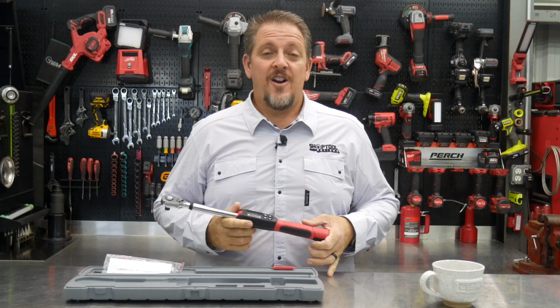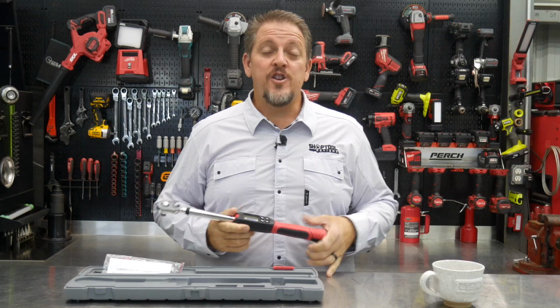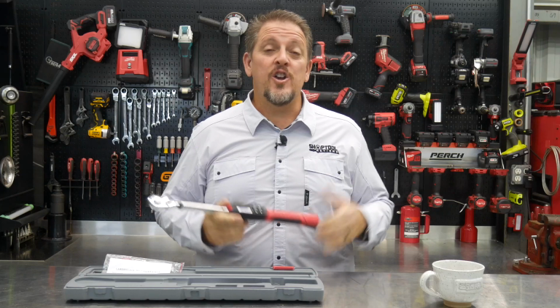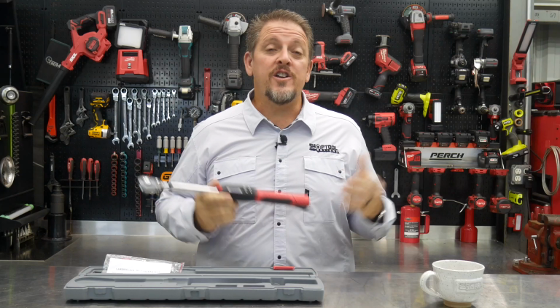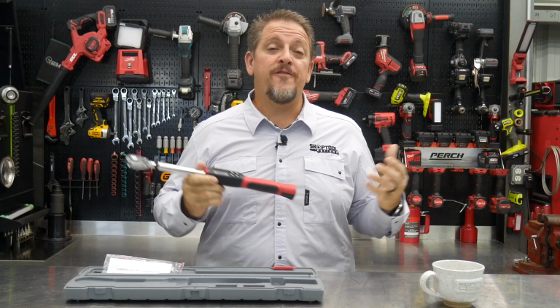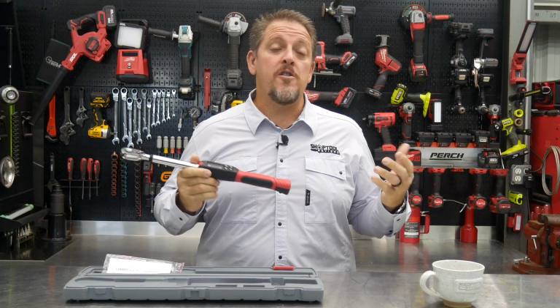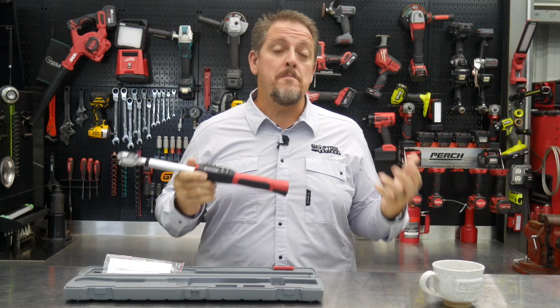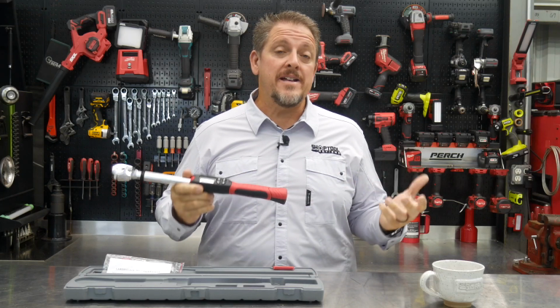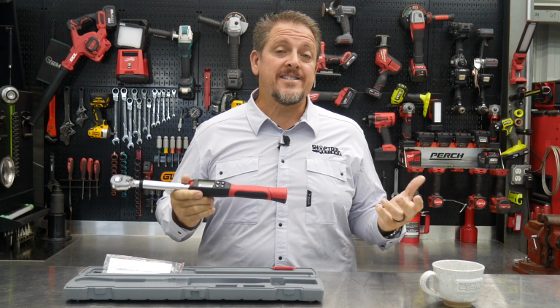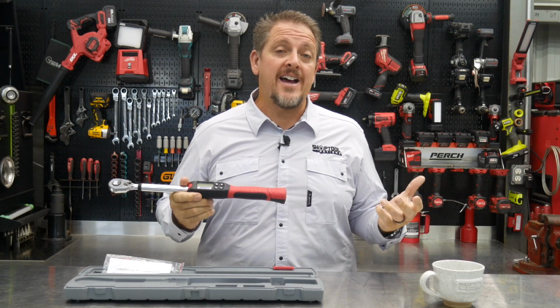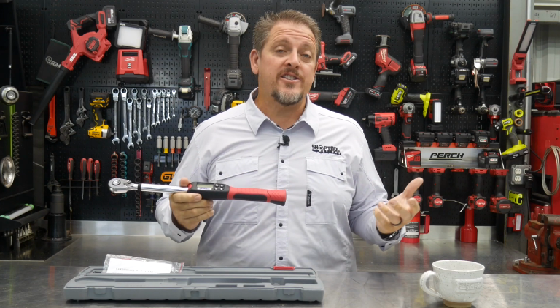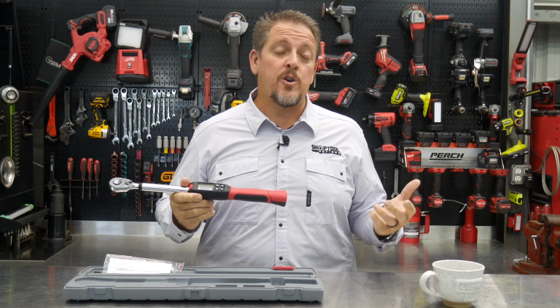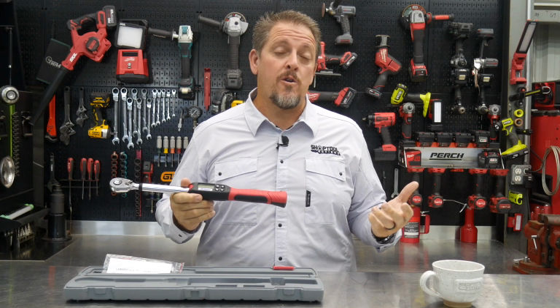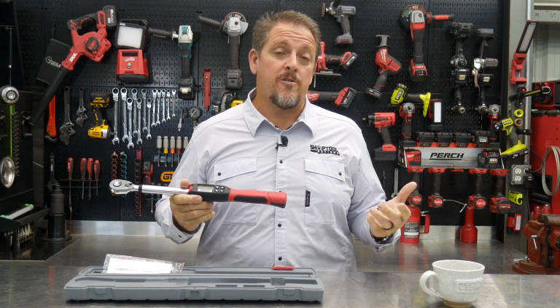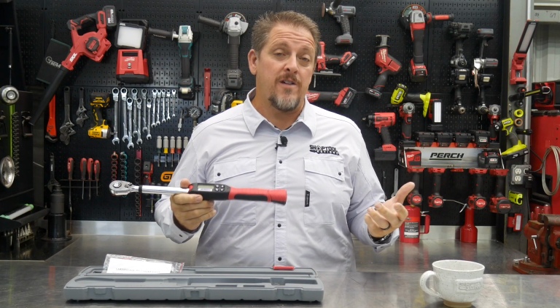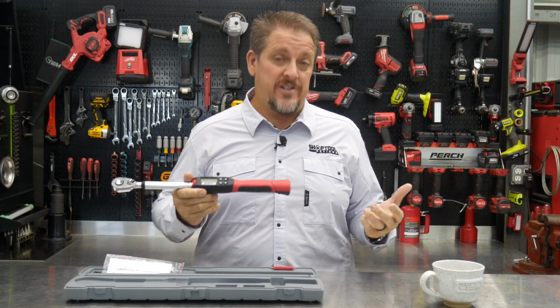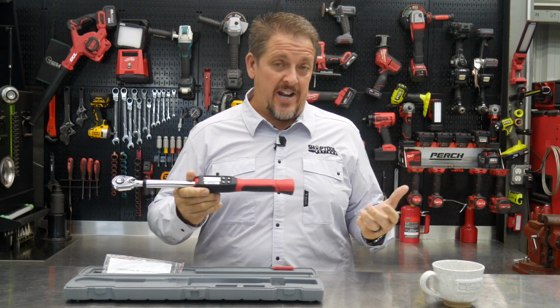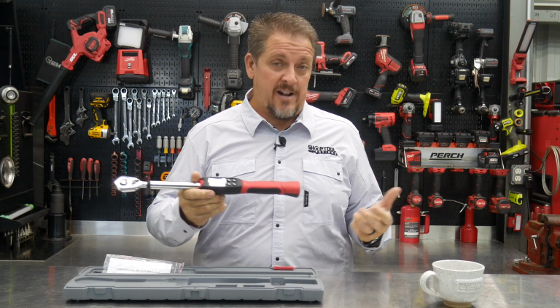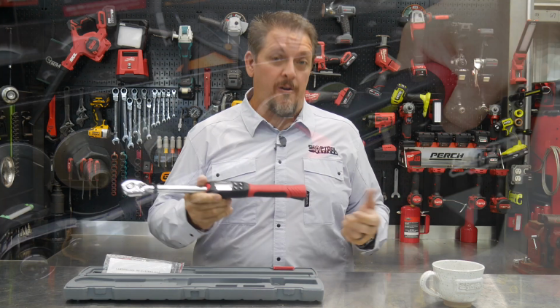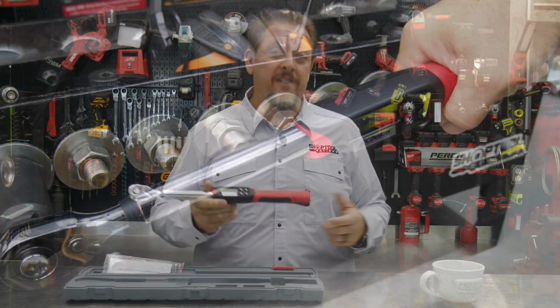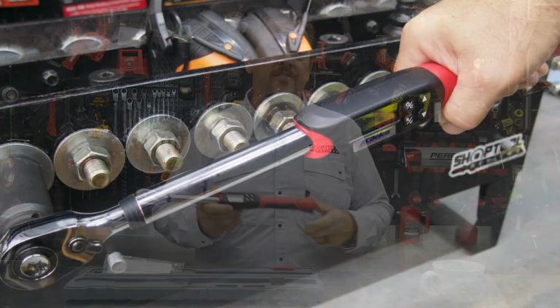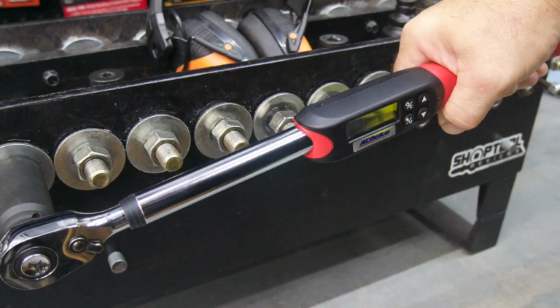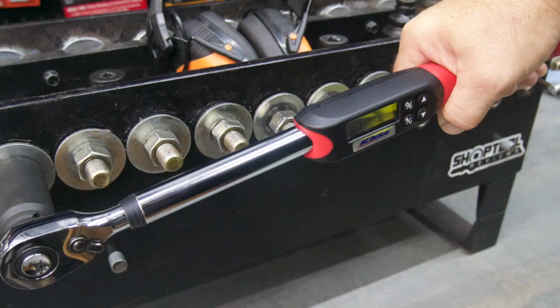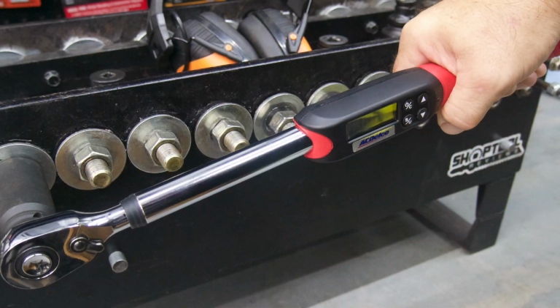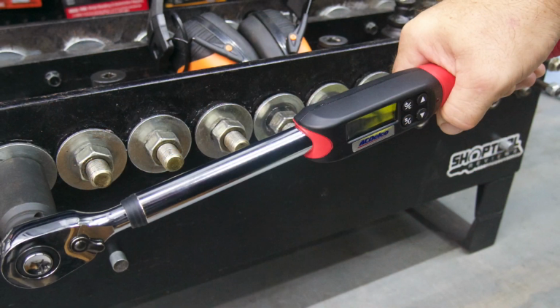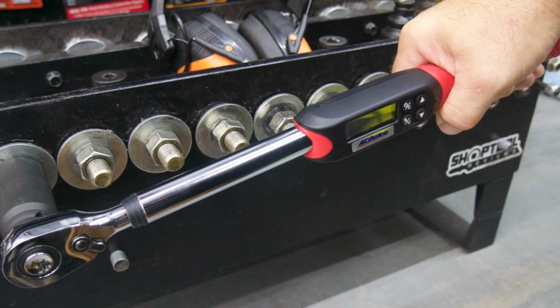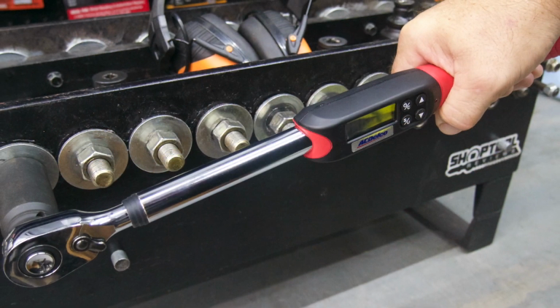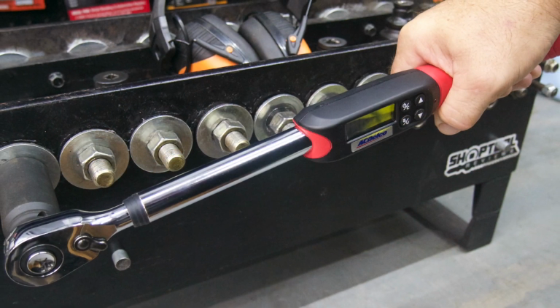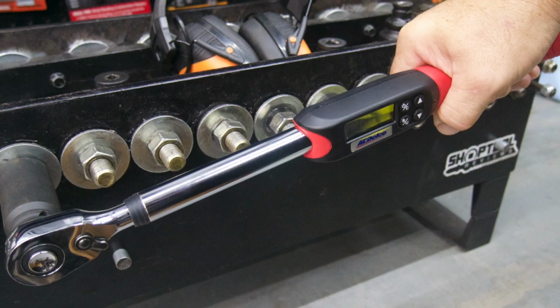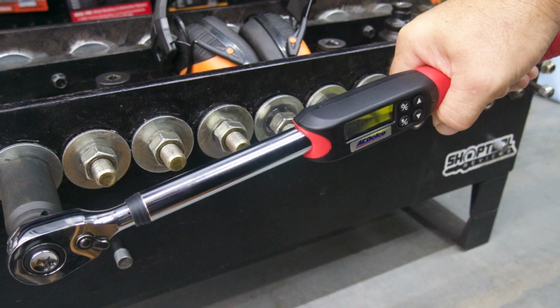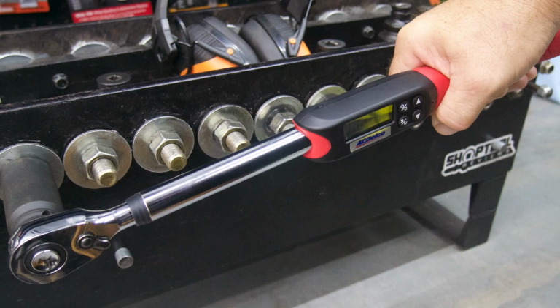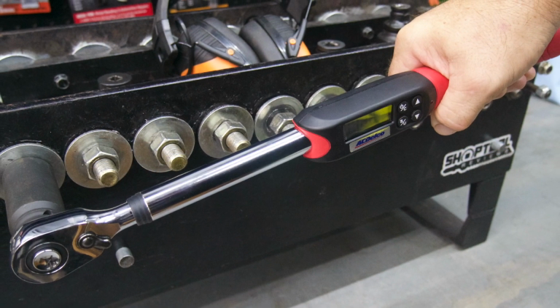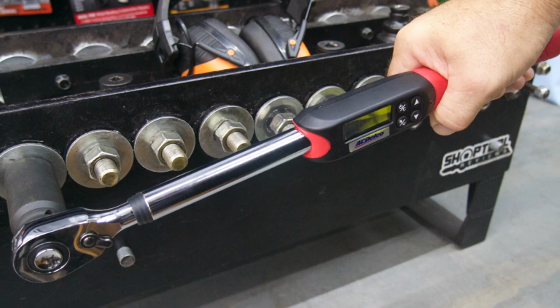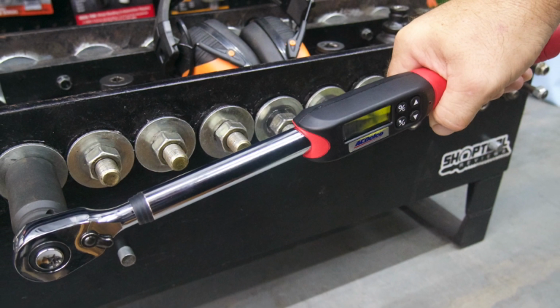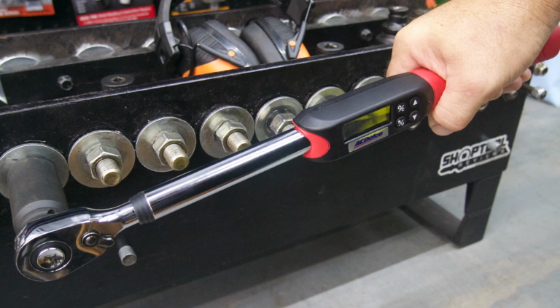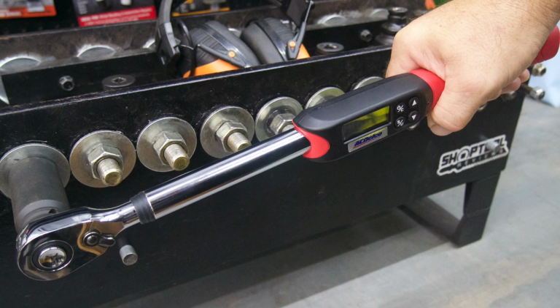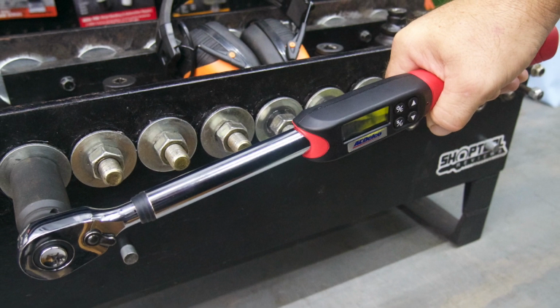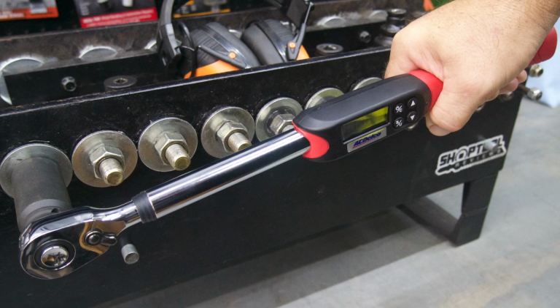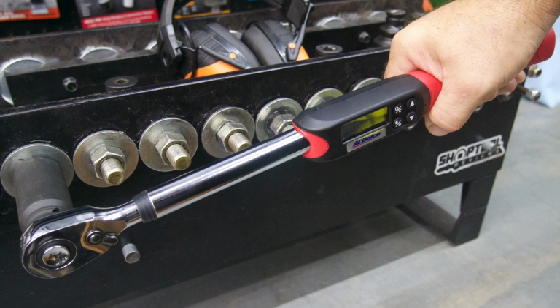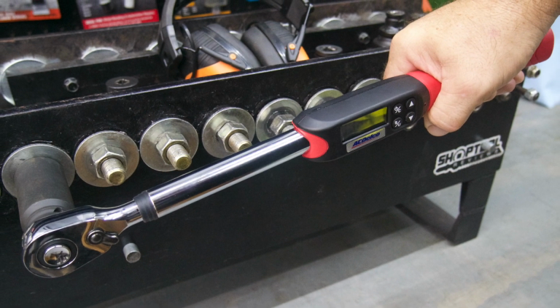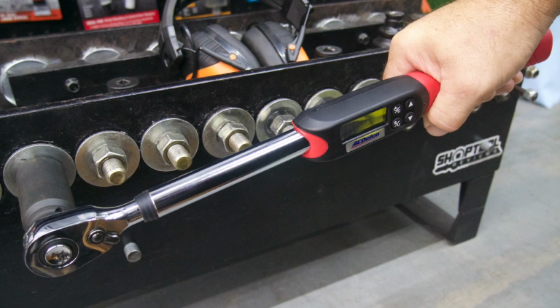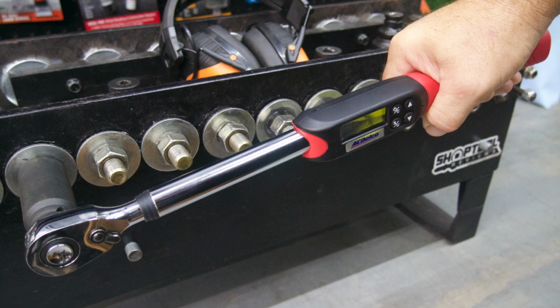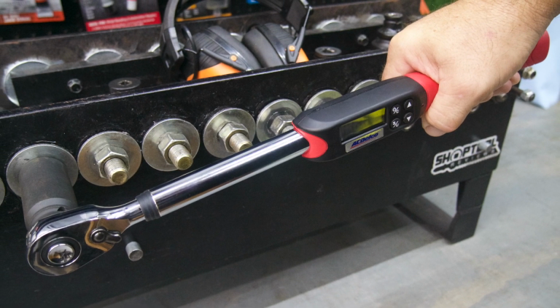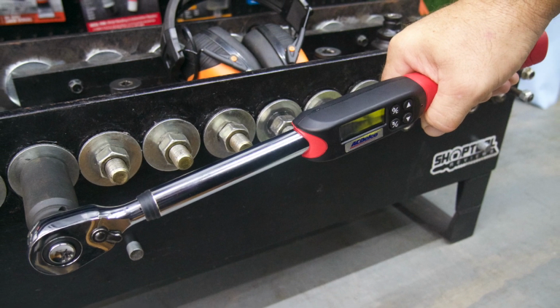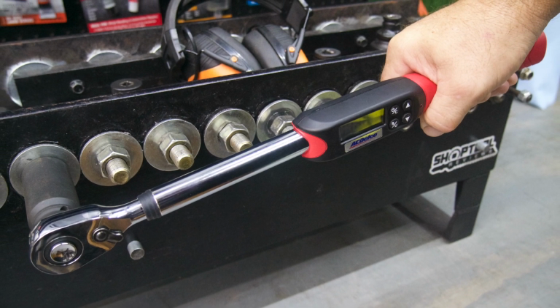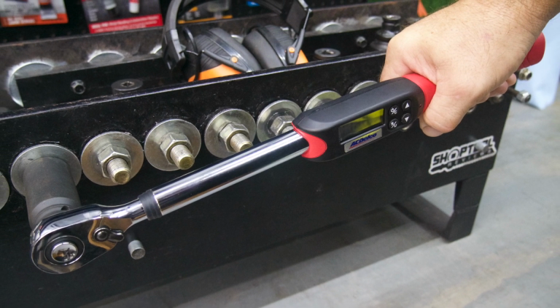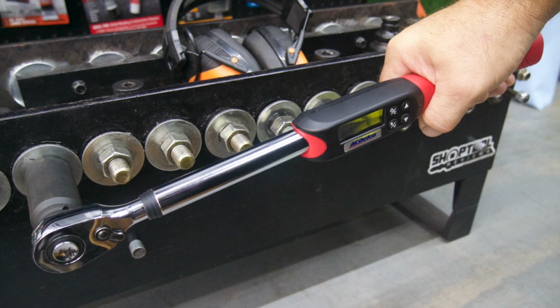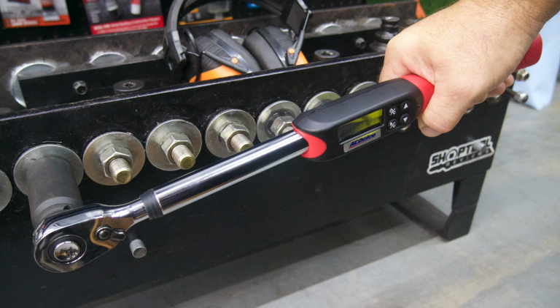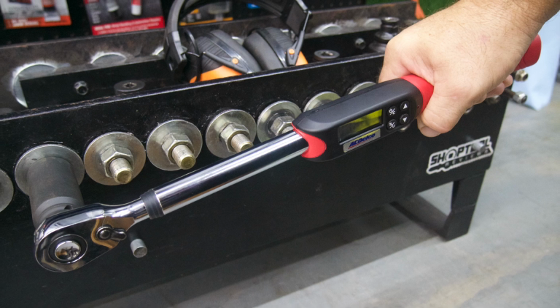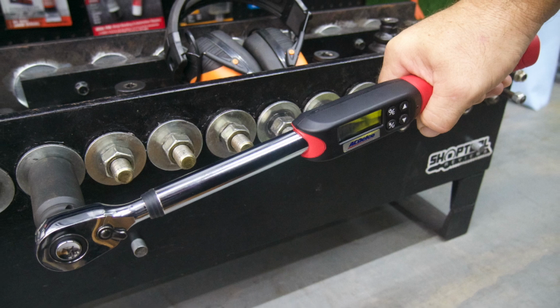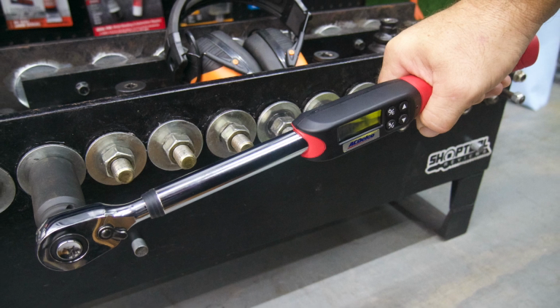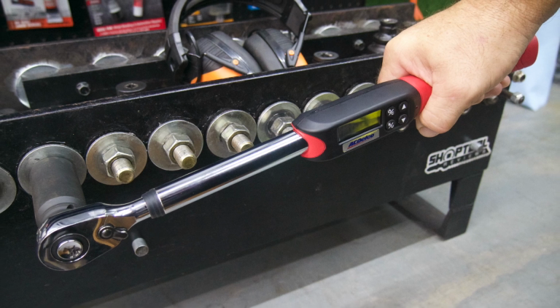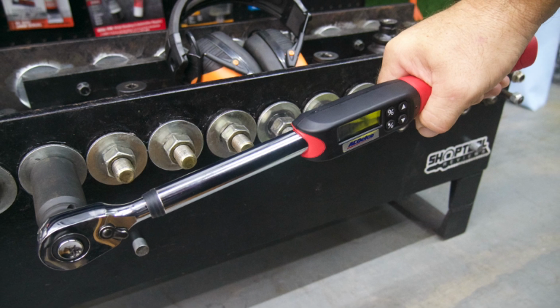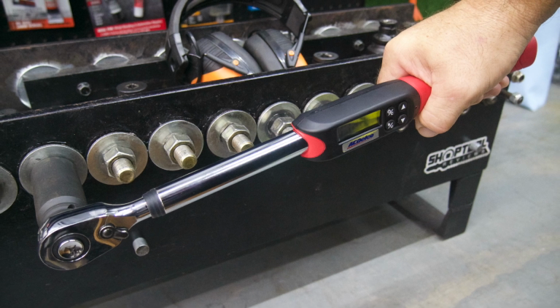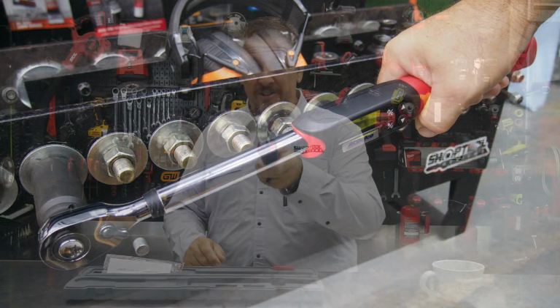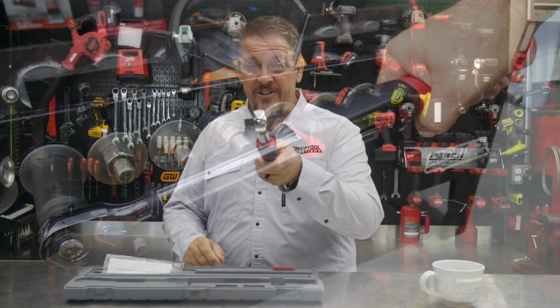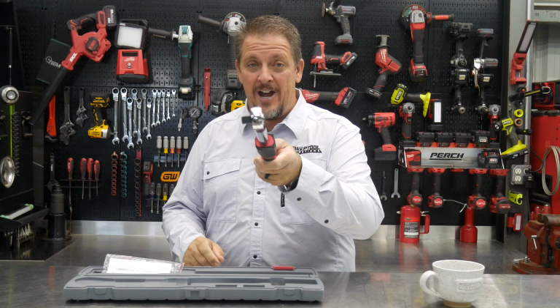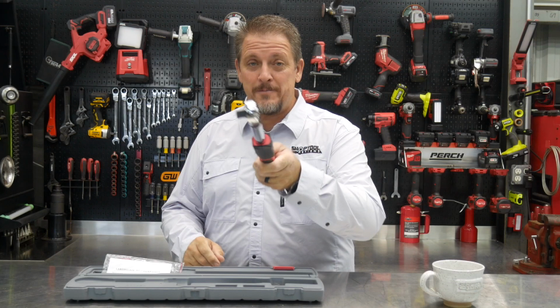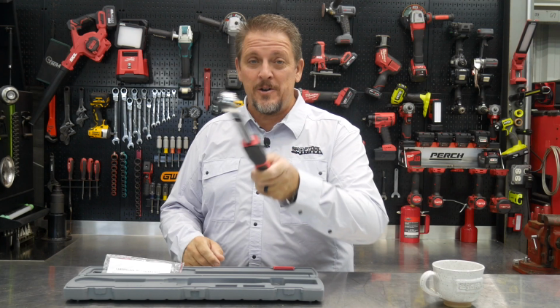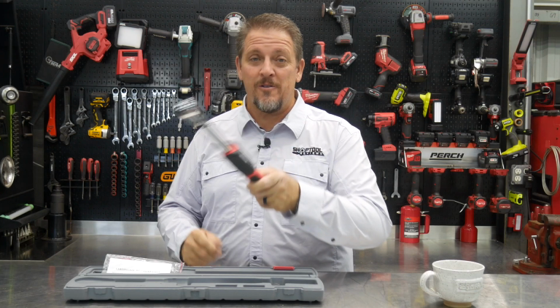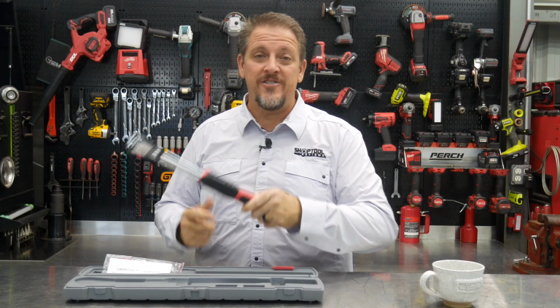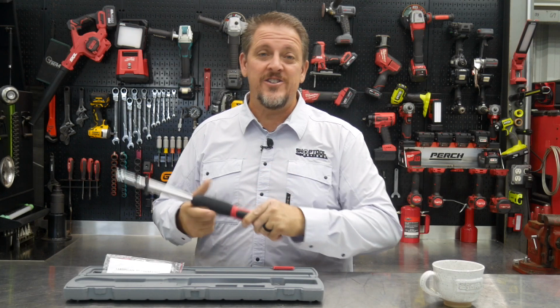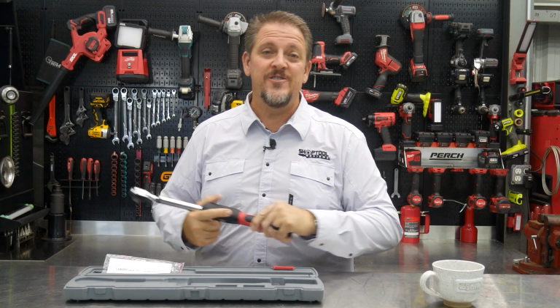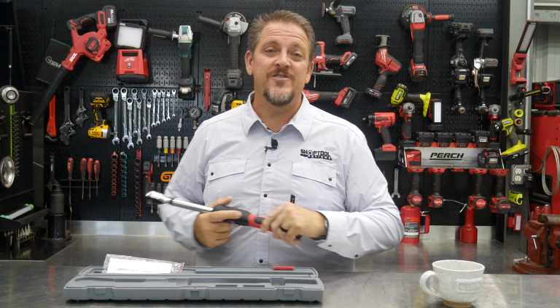Are you looking for a mid-size torque wrench at a great value? You may want to check this out. I'm Tim Johnson. You're watching Shop Tool Reviews.